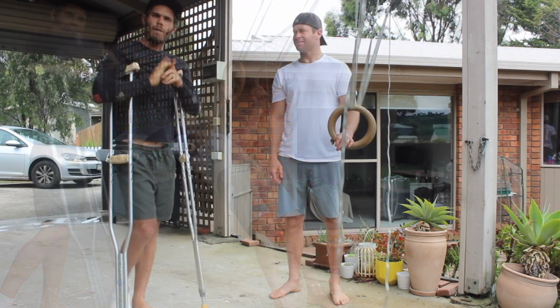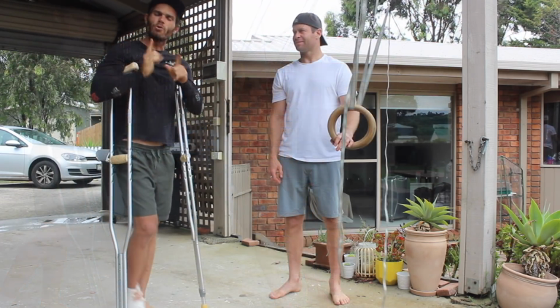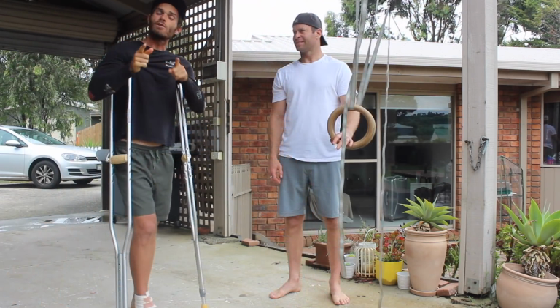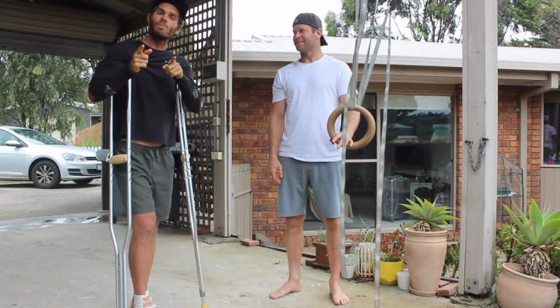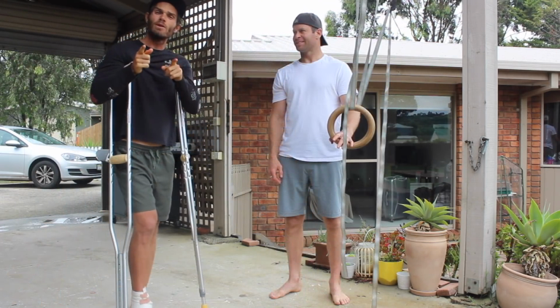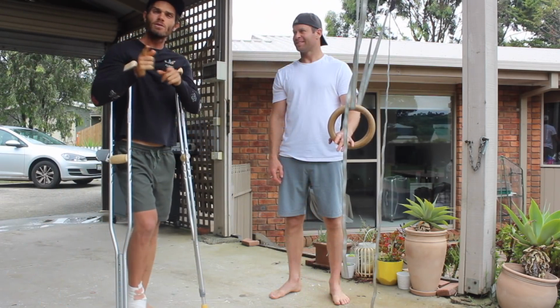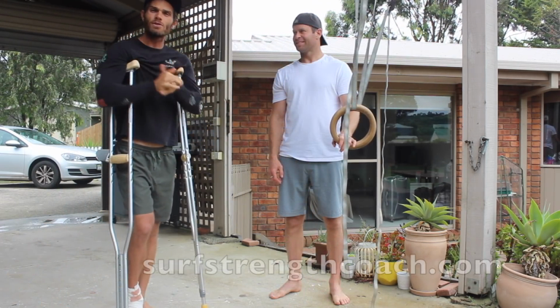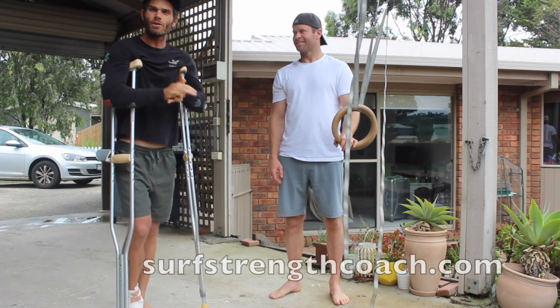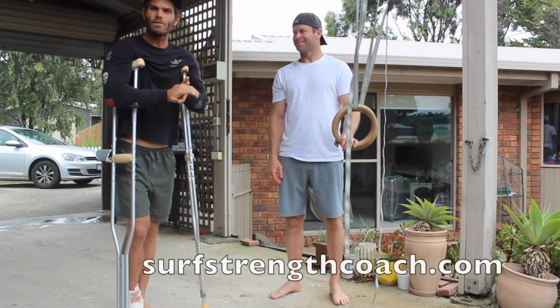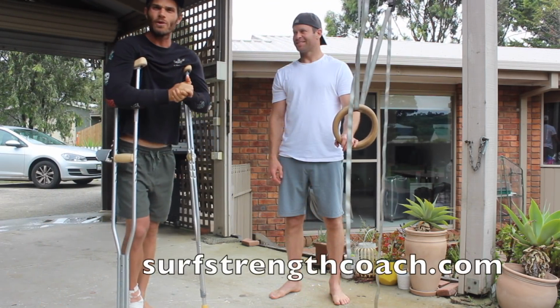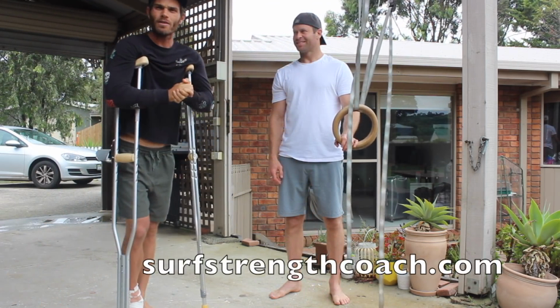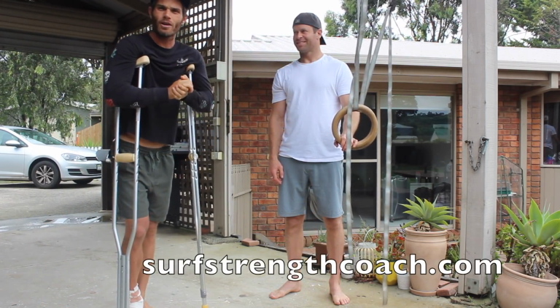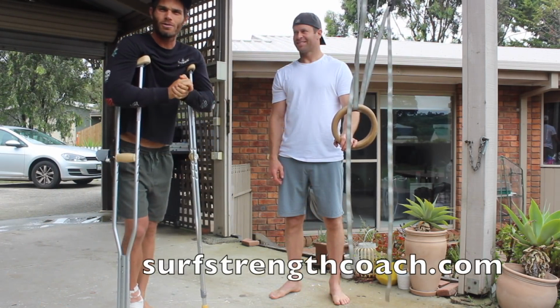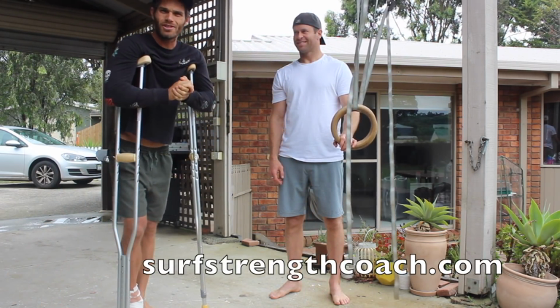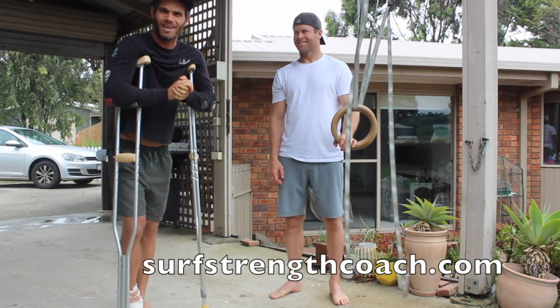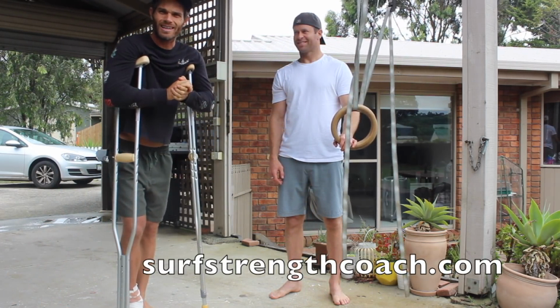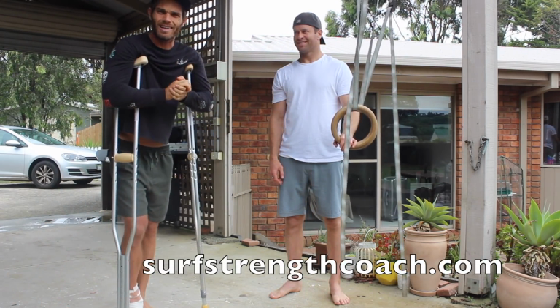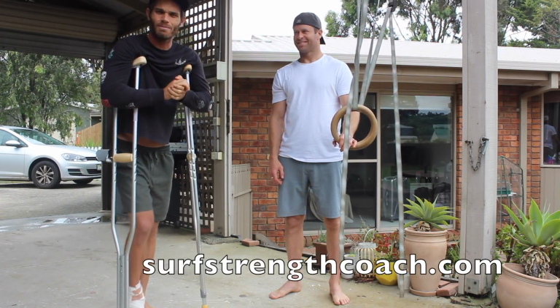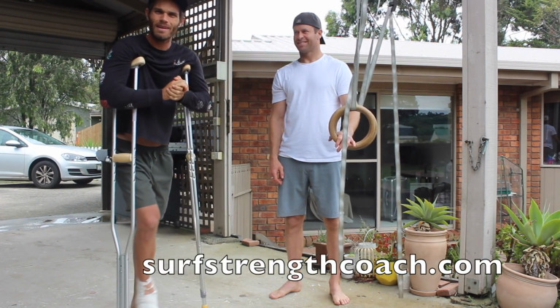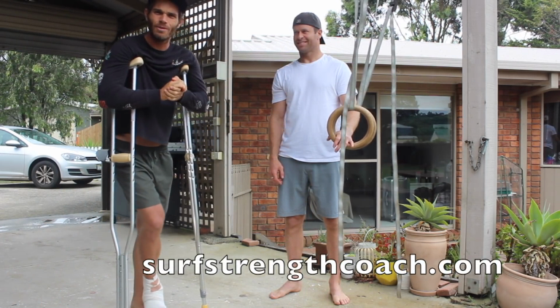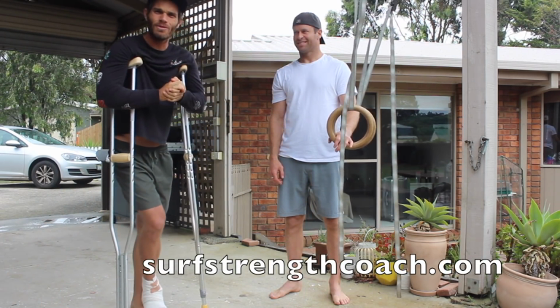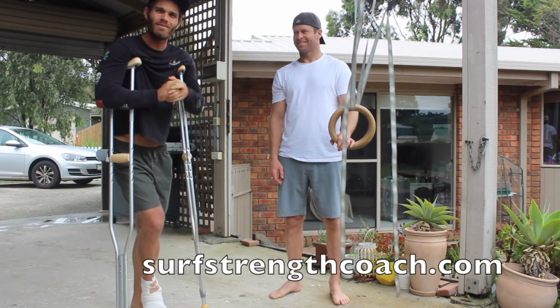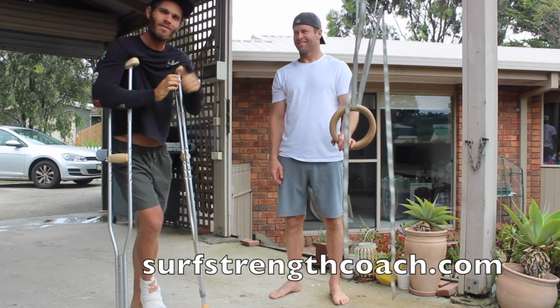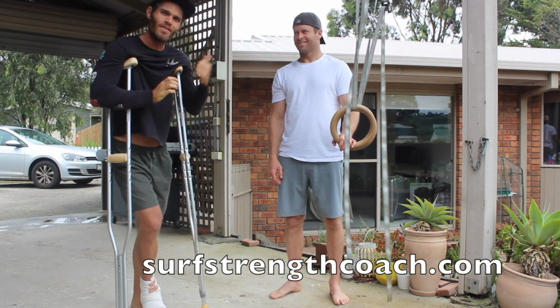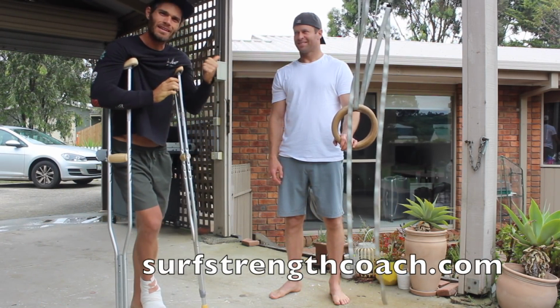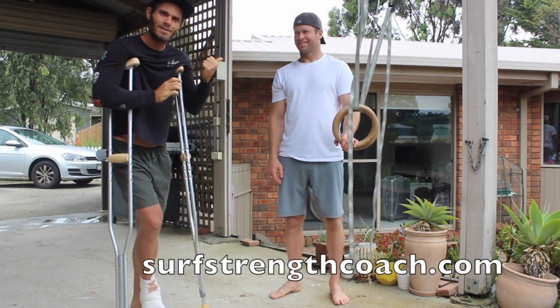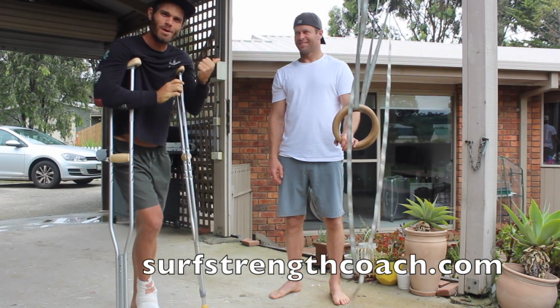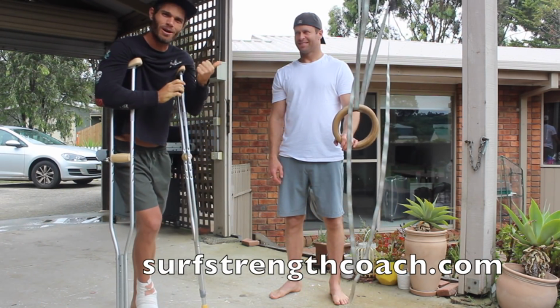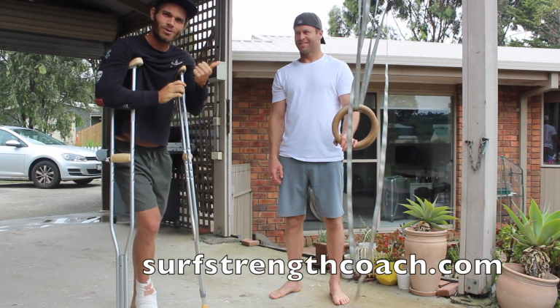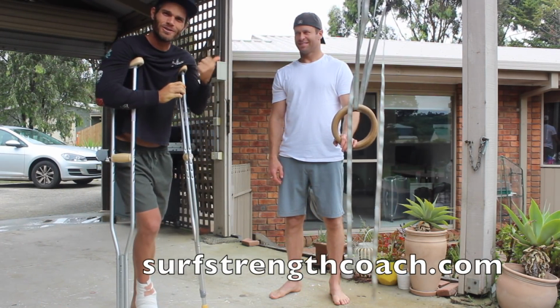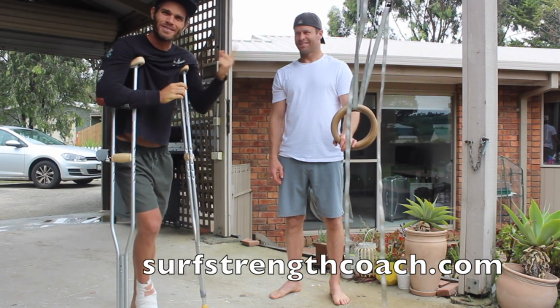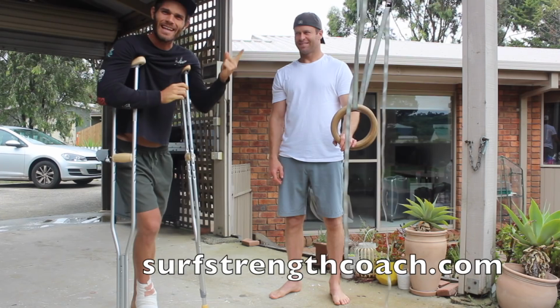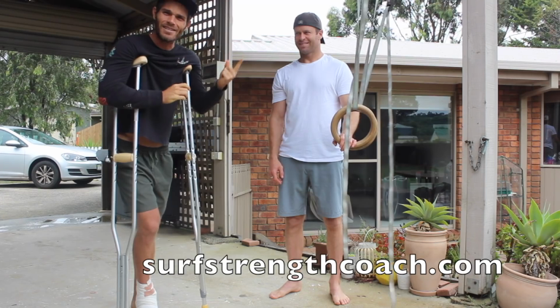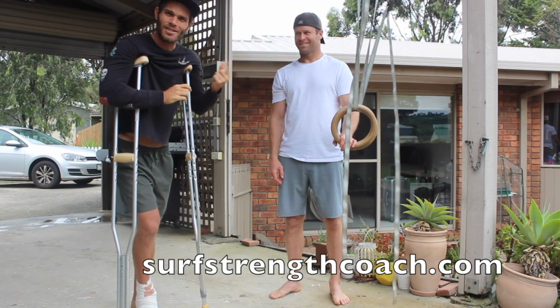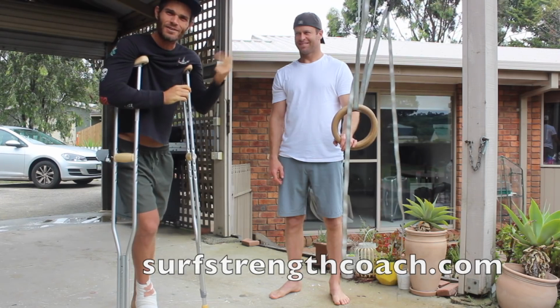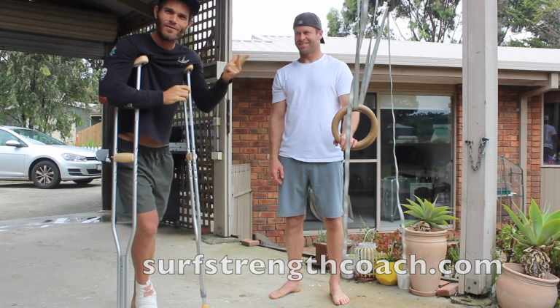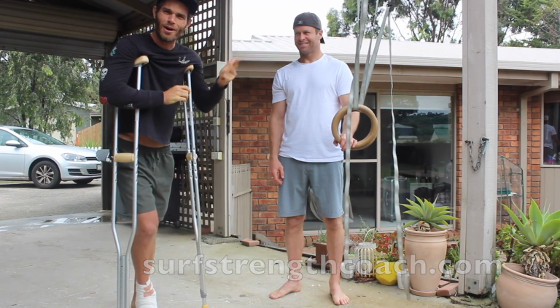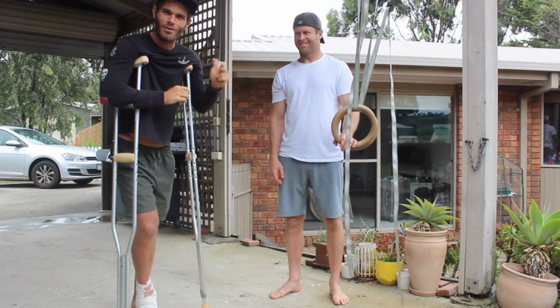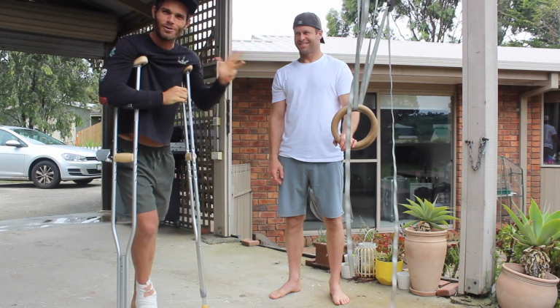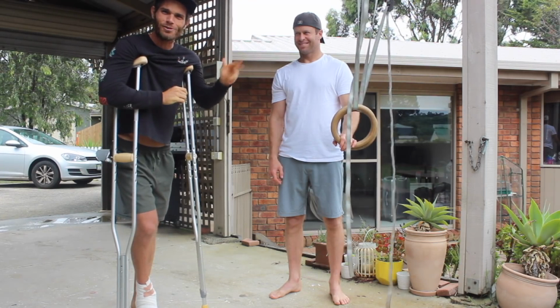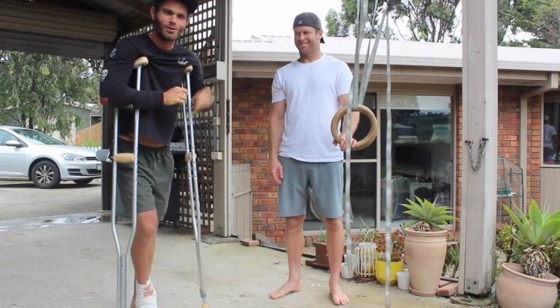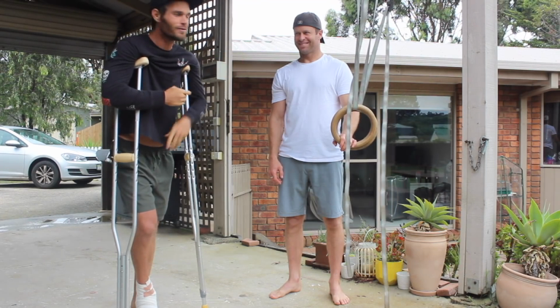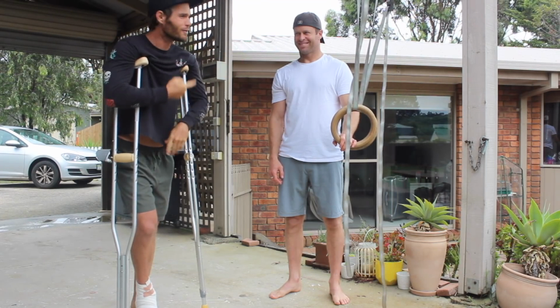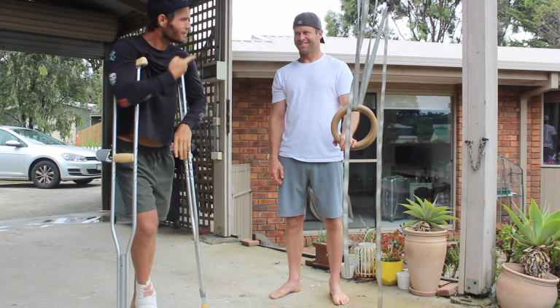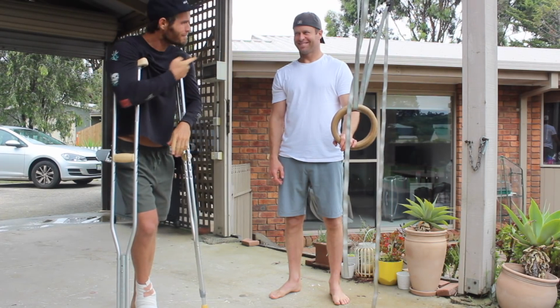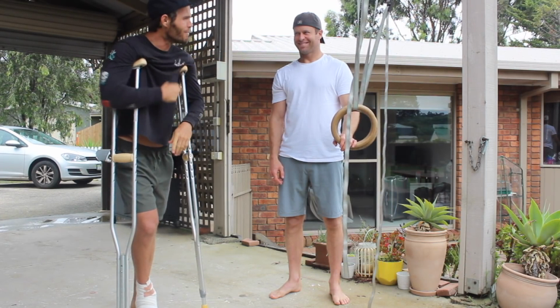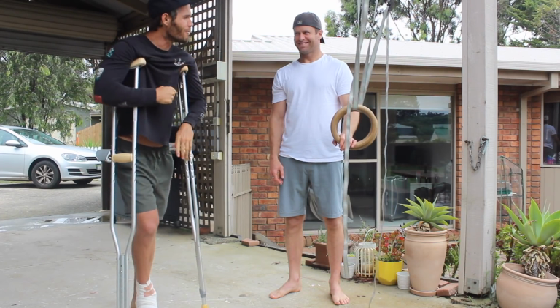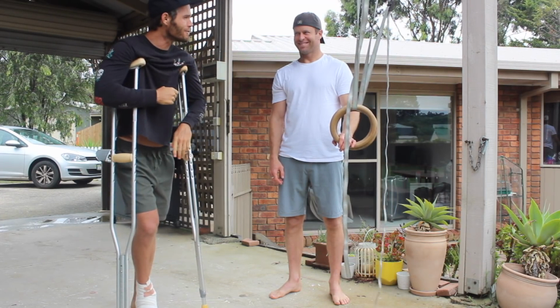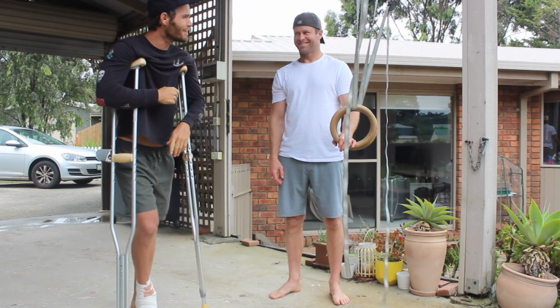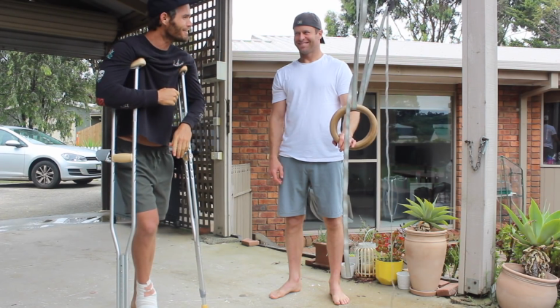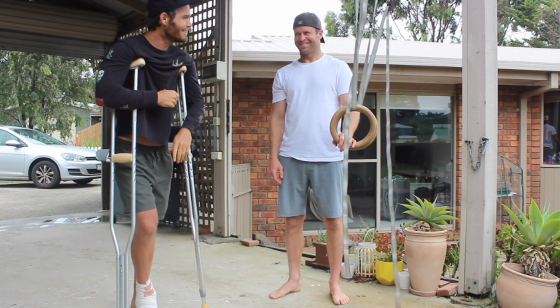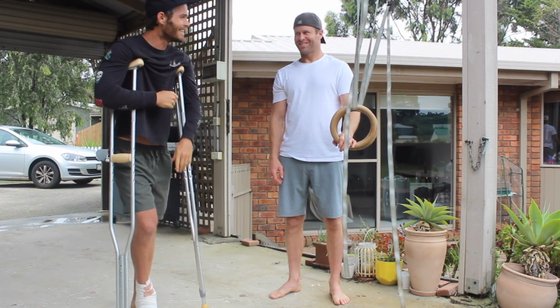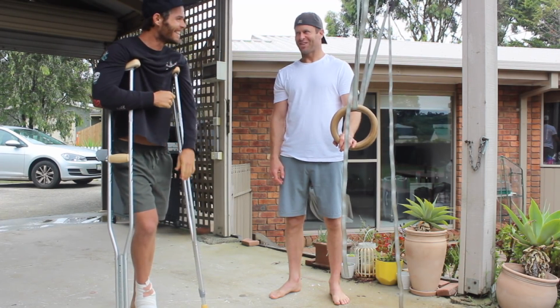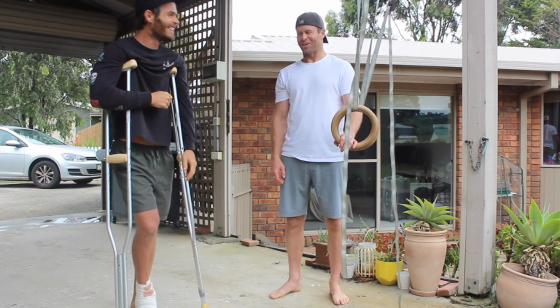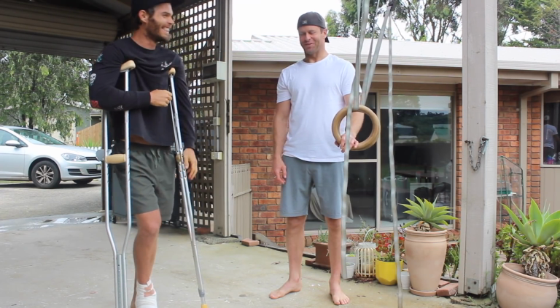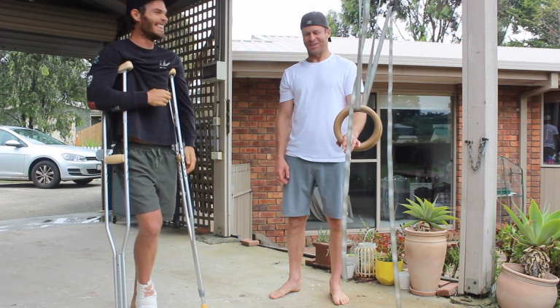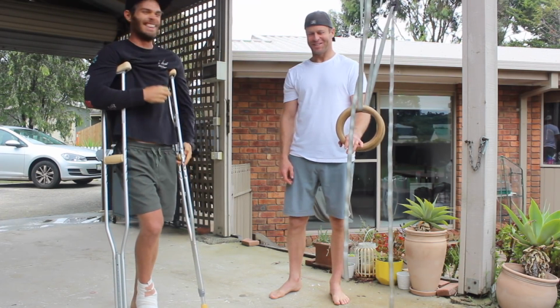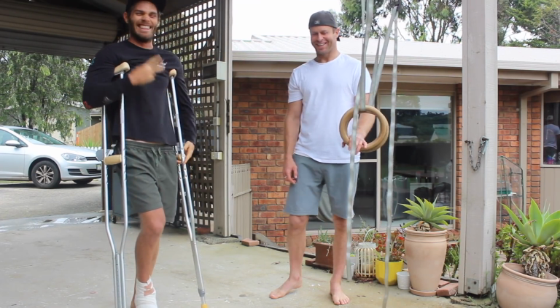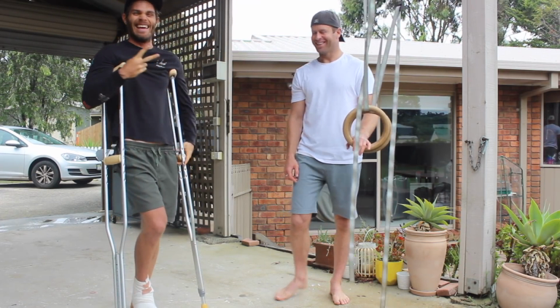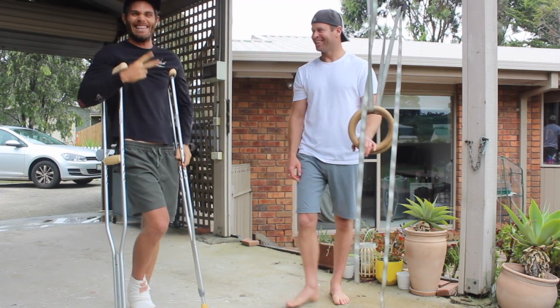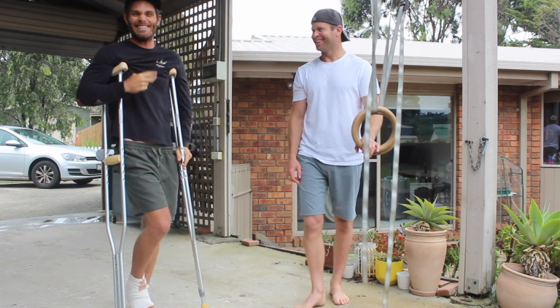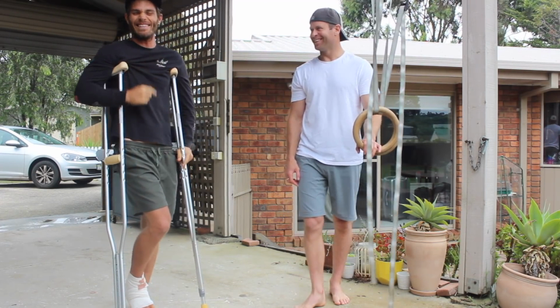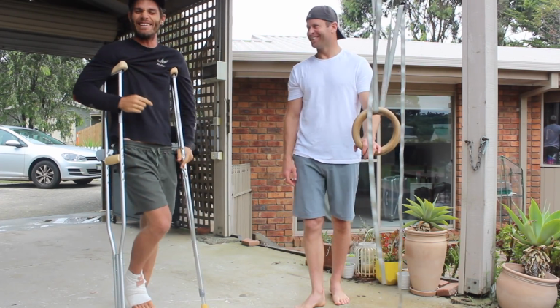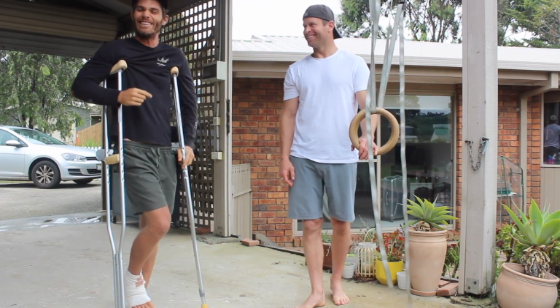I'm Chris Mills with surfstrengthcoach.com, here with a fitness model, legend, father, surfer, Morzo Conway. Thanks, dude.